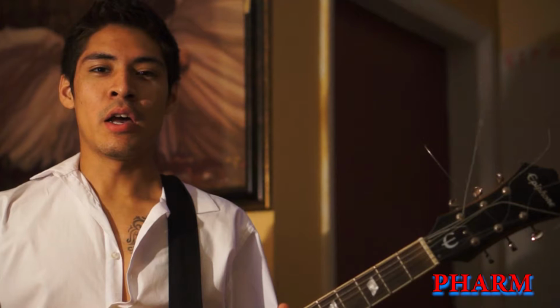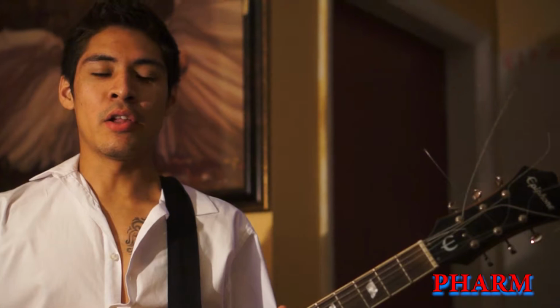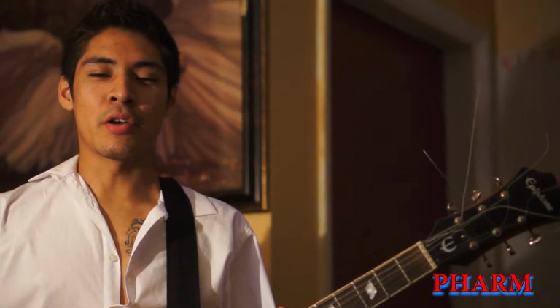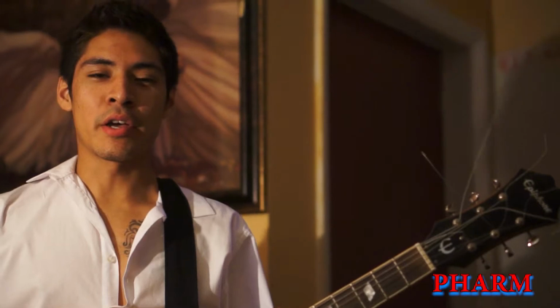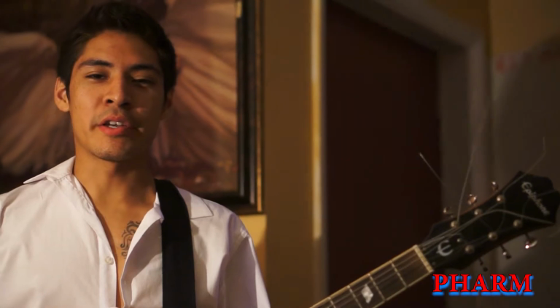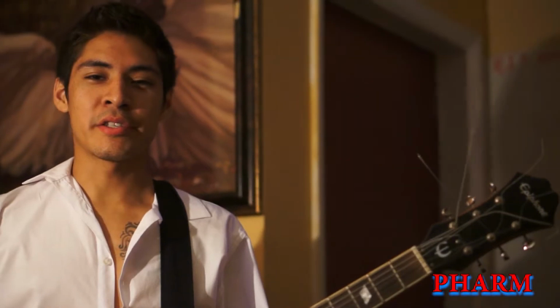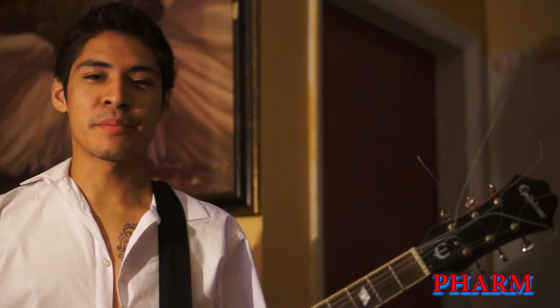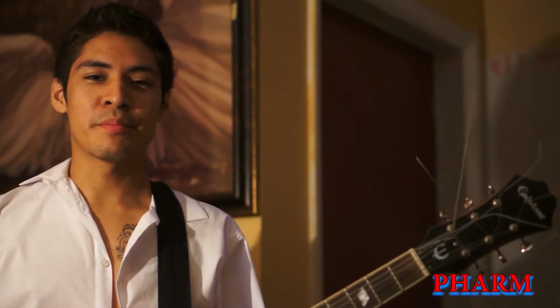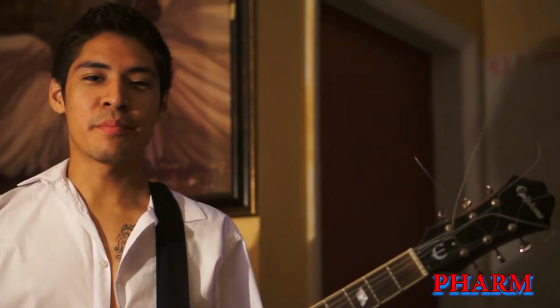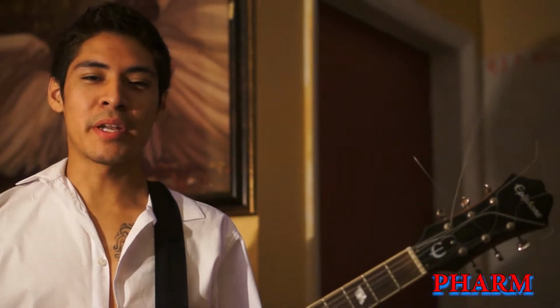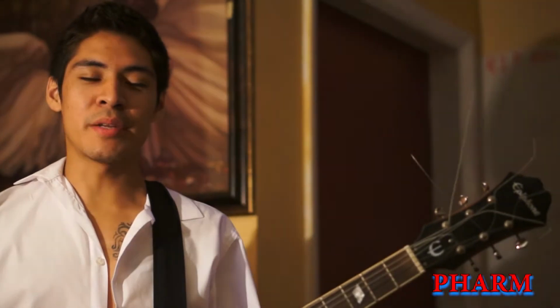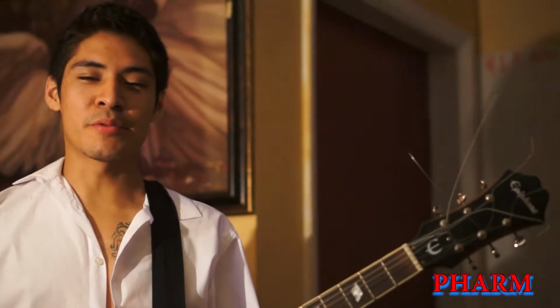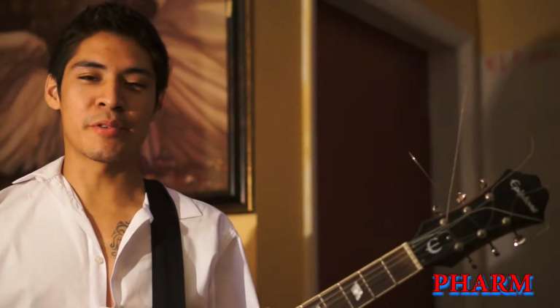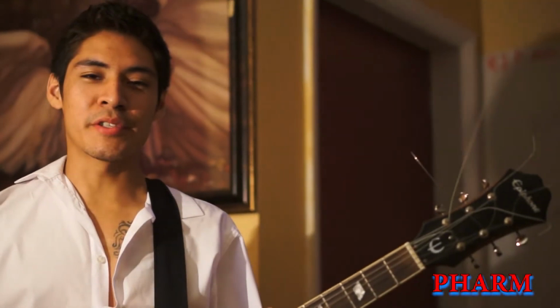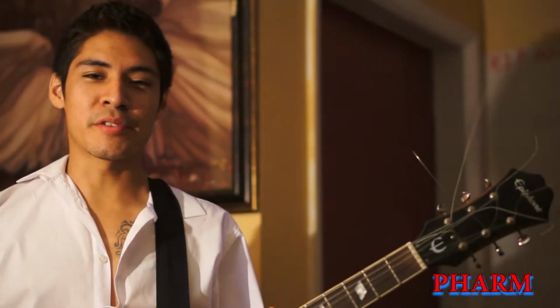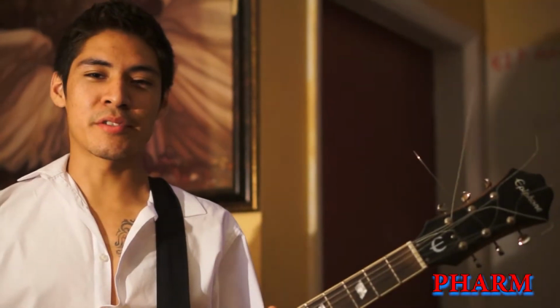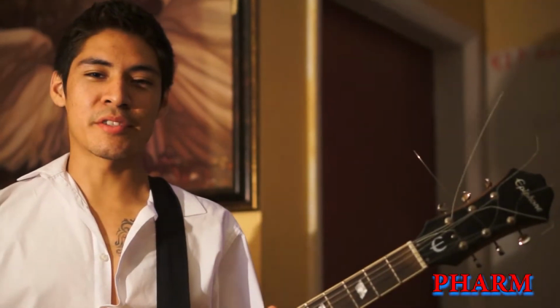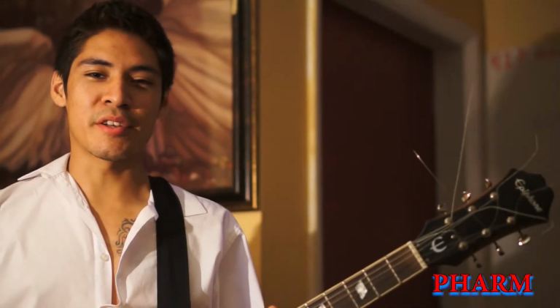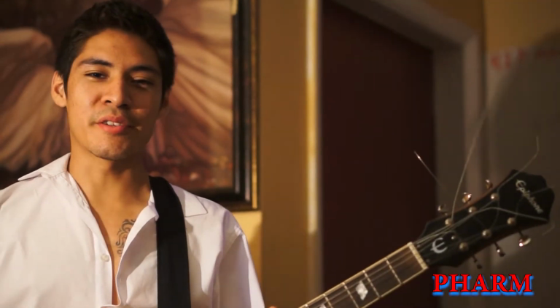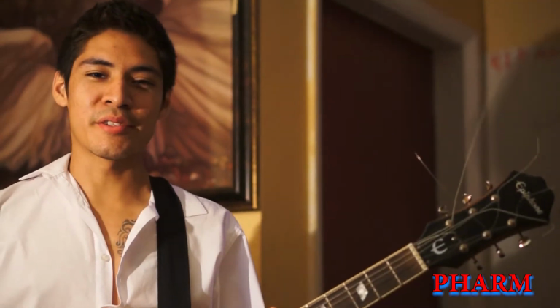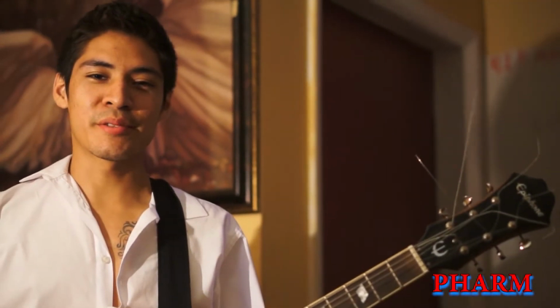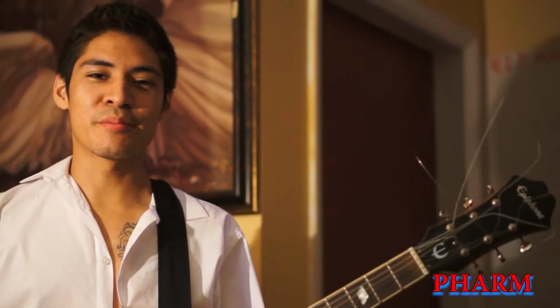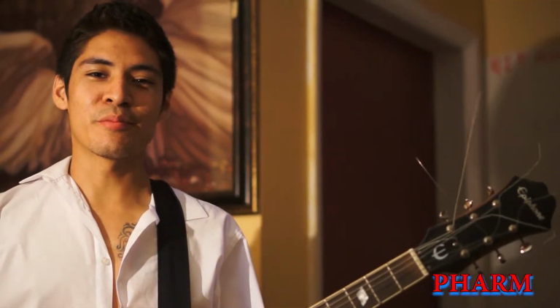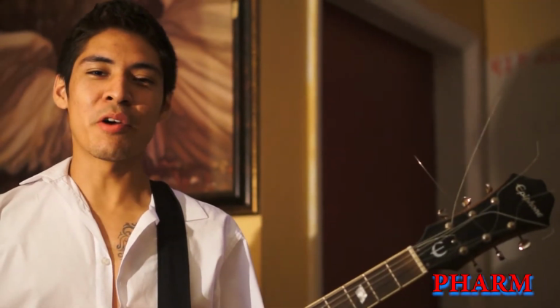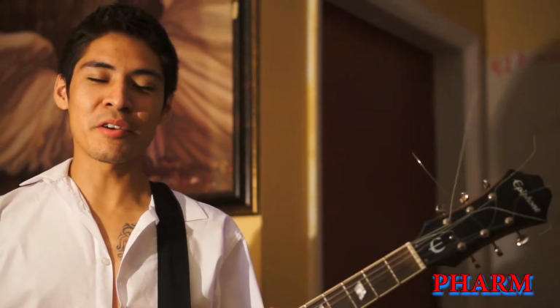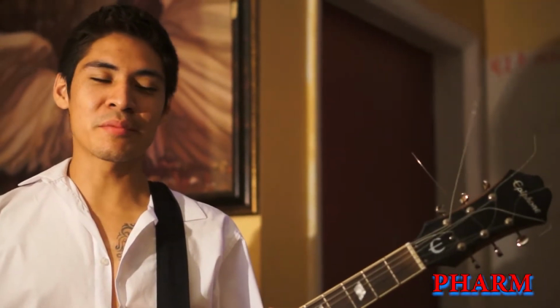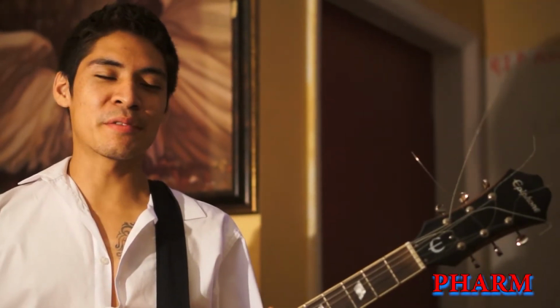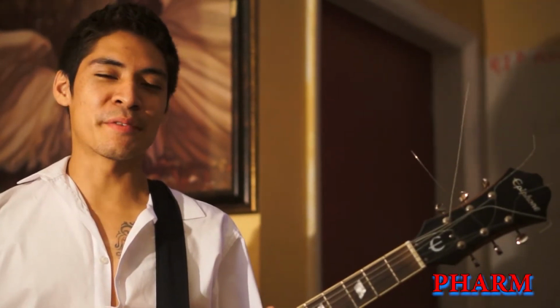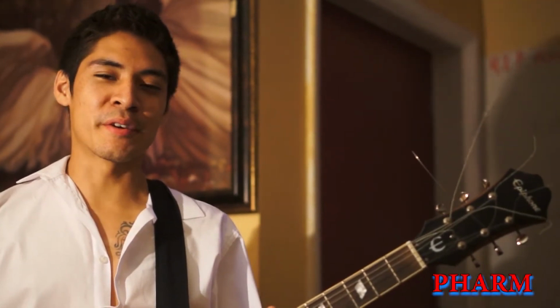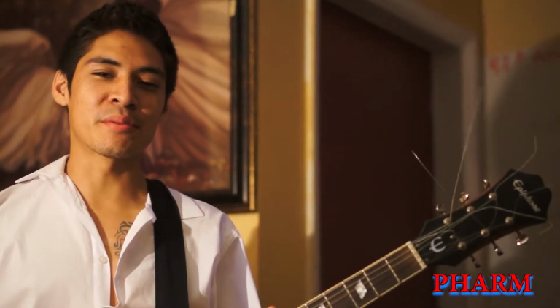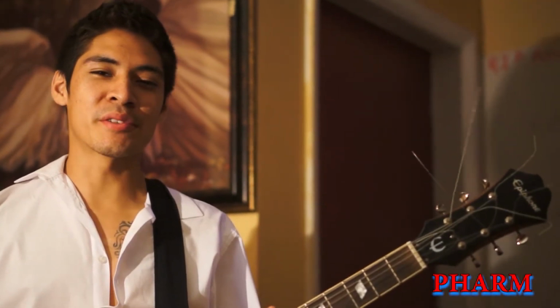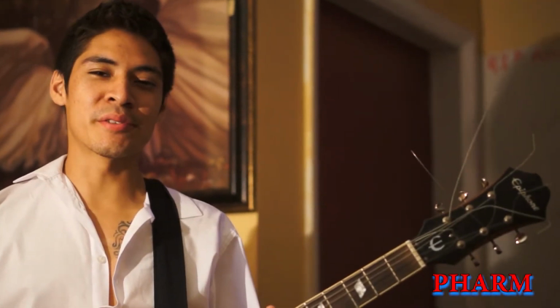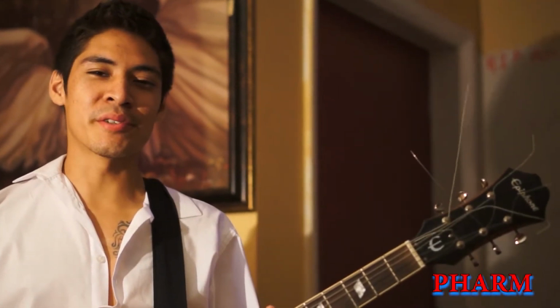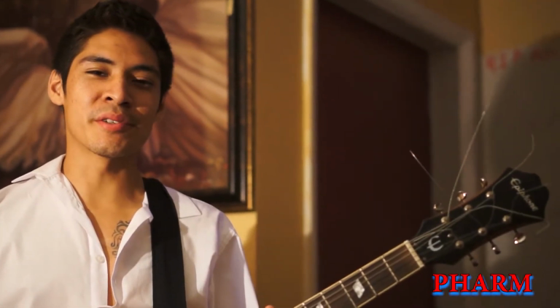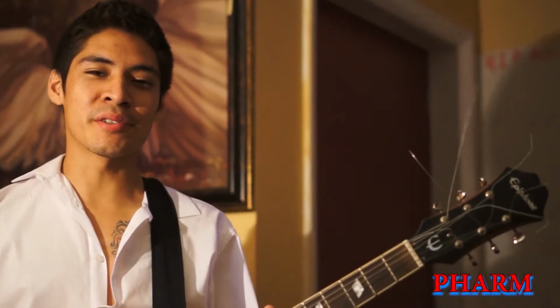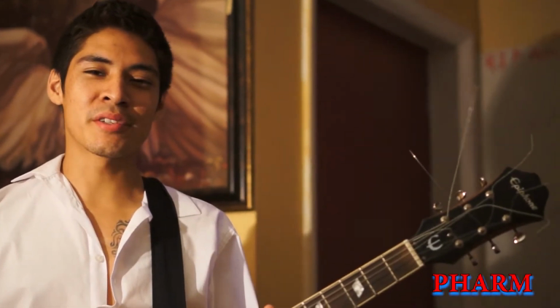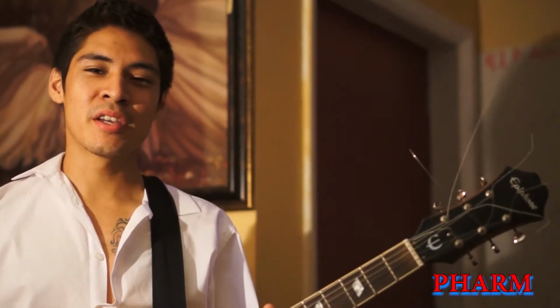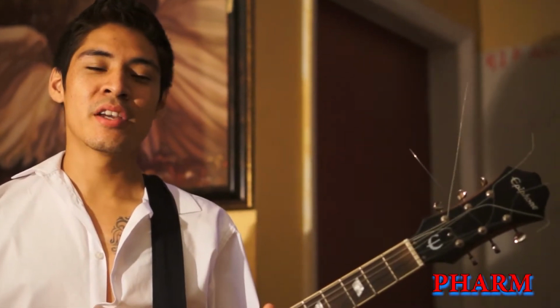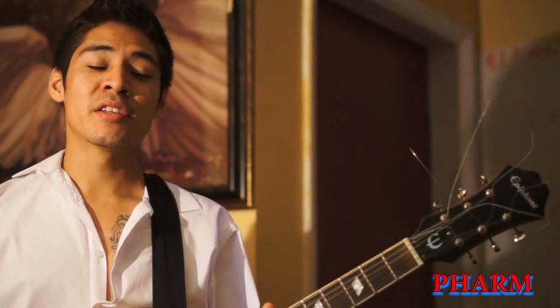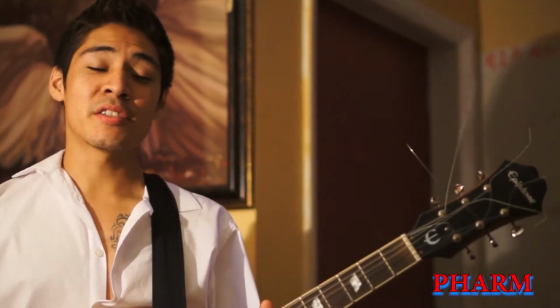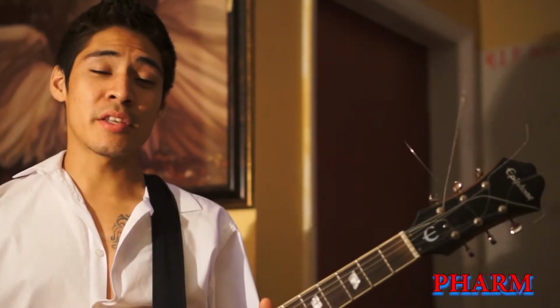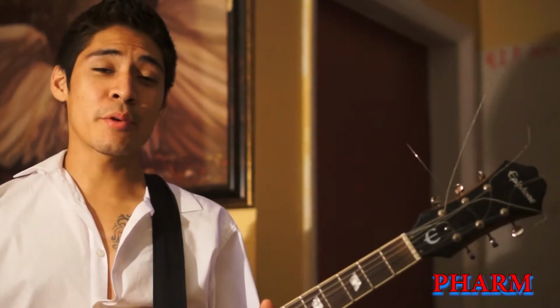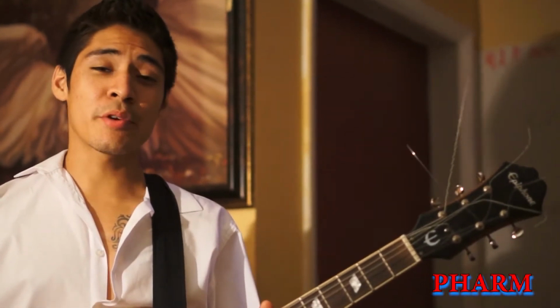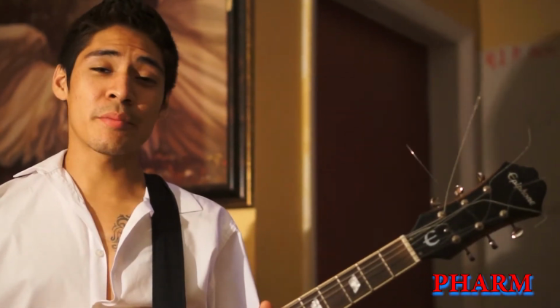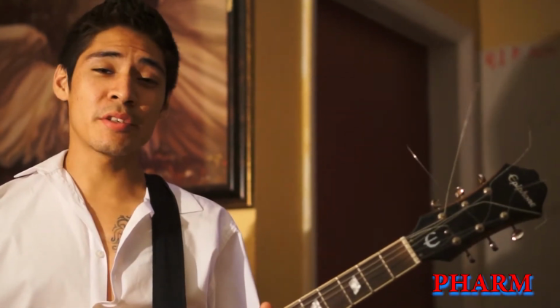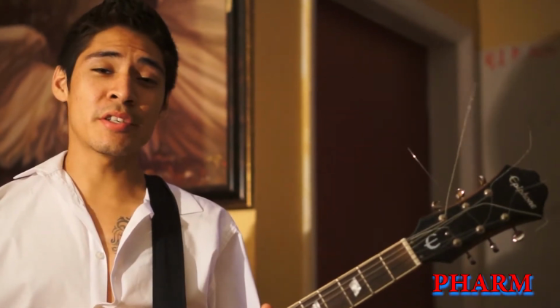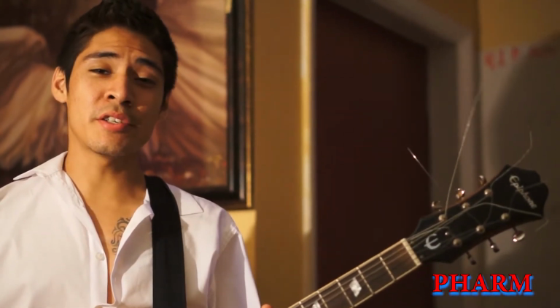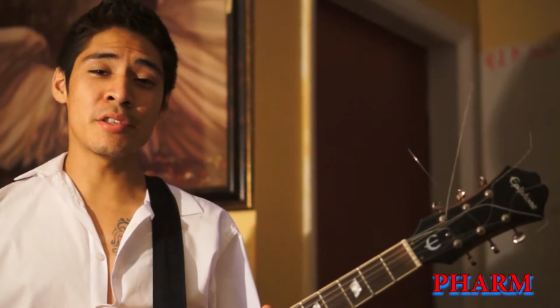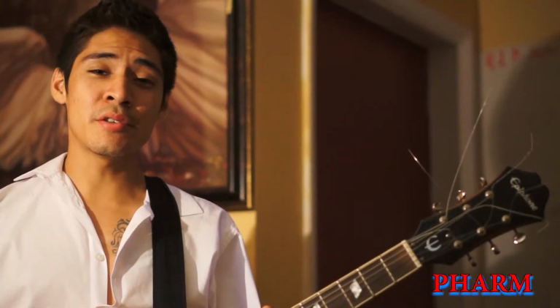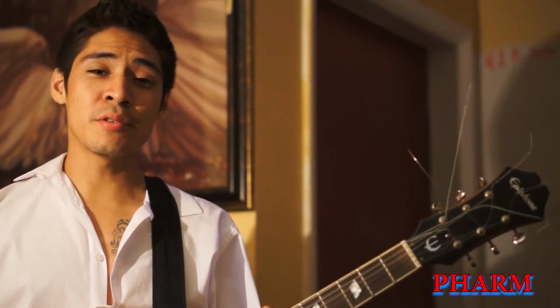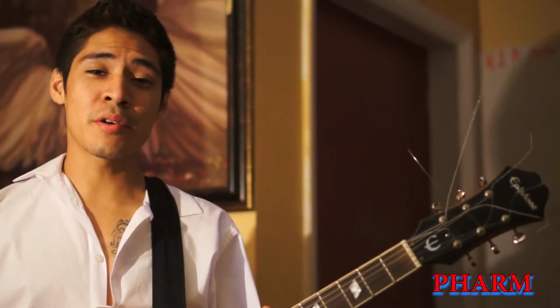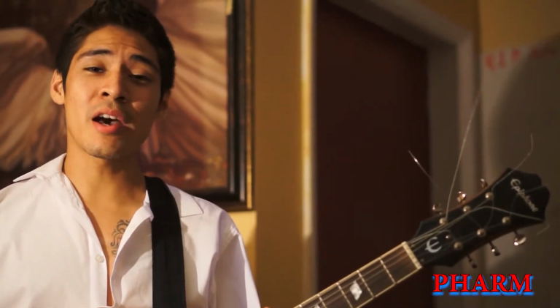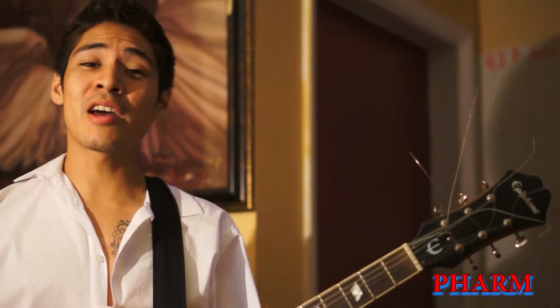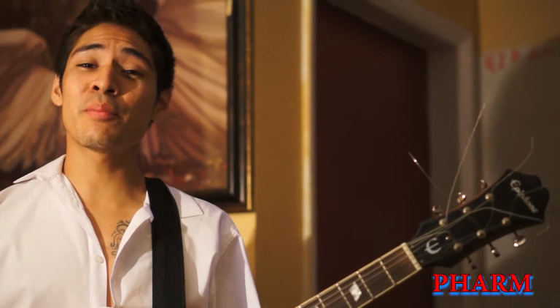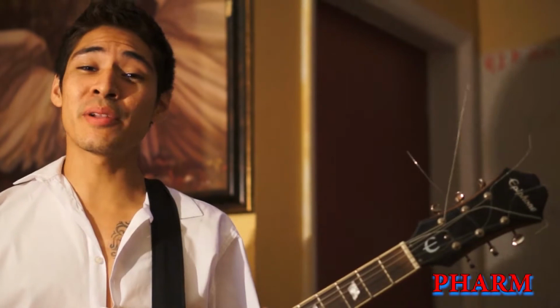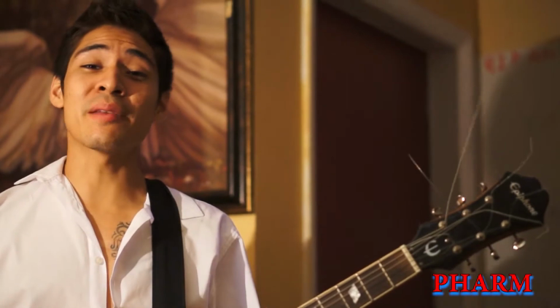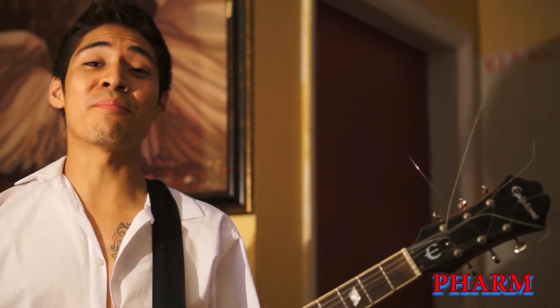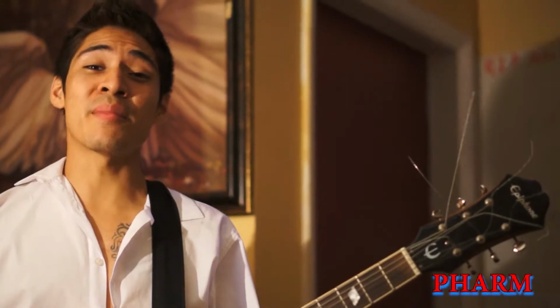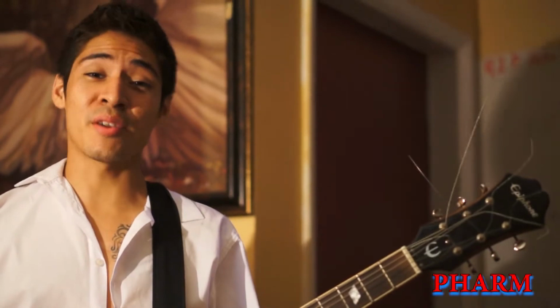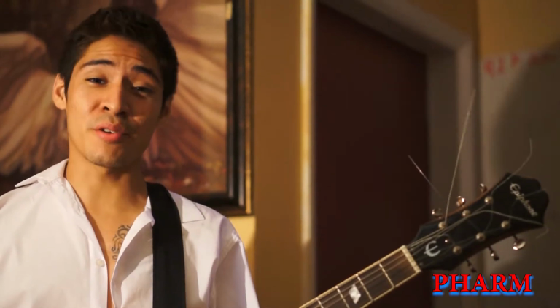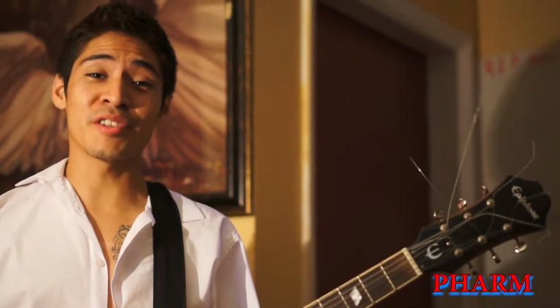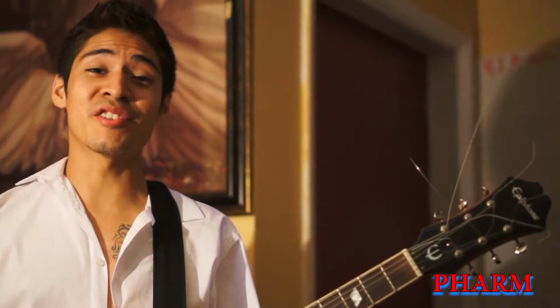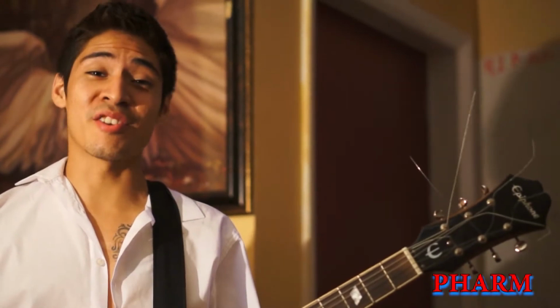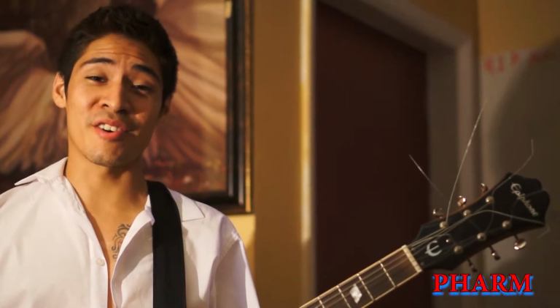Hello guys, my name is Renzo Gonzalez. Welcome to Farm Studios. Today we're going to be teaching you how to play metal guitar.